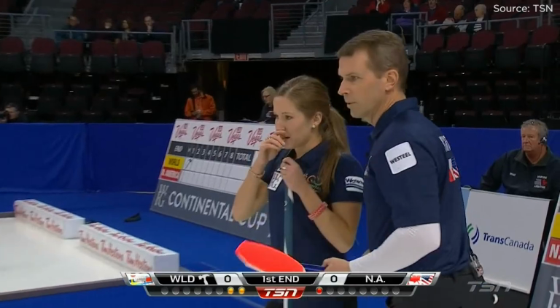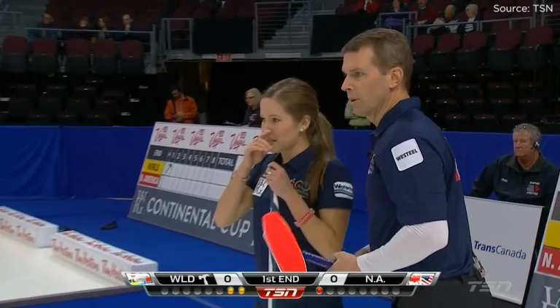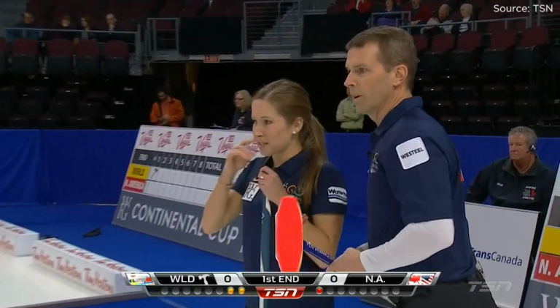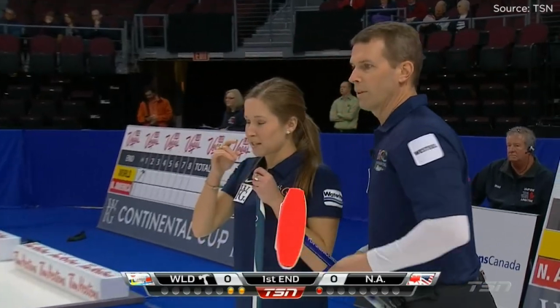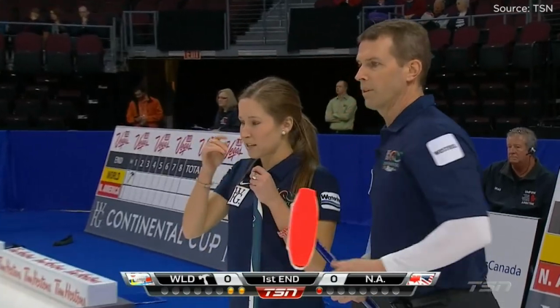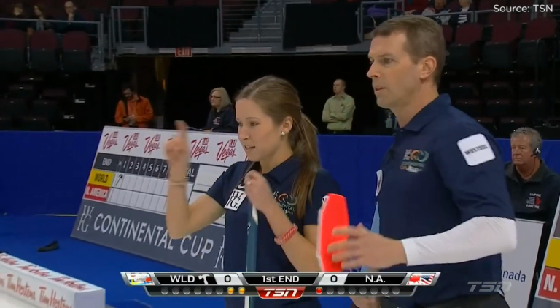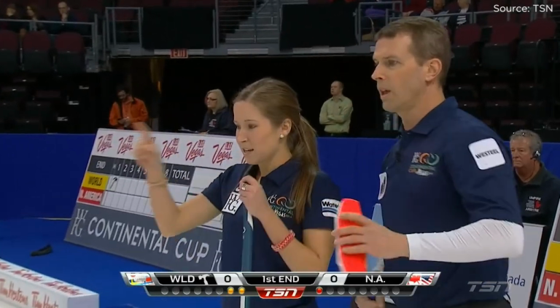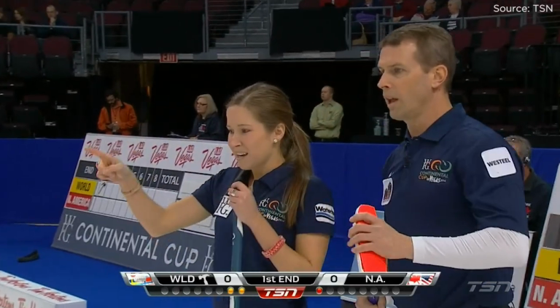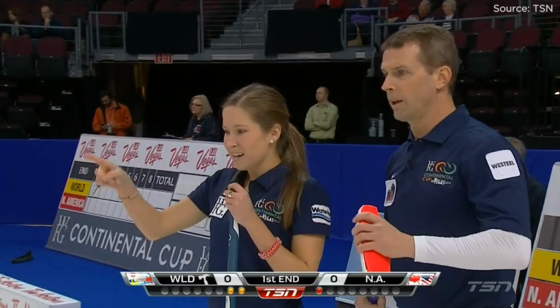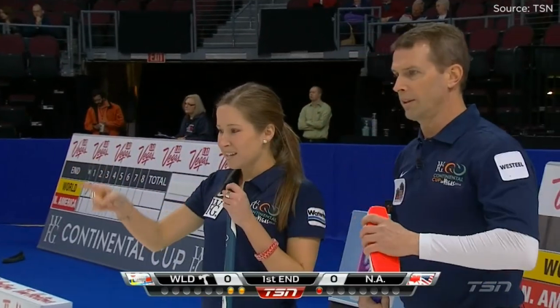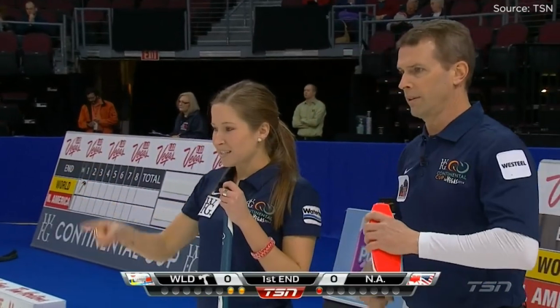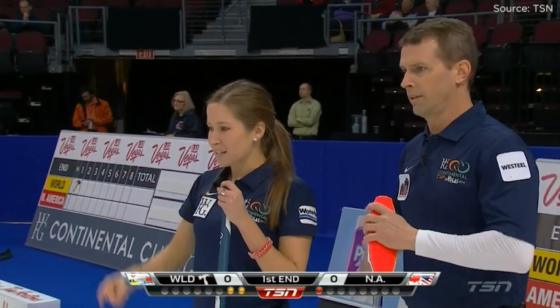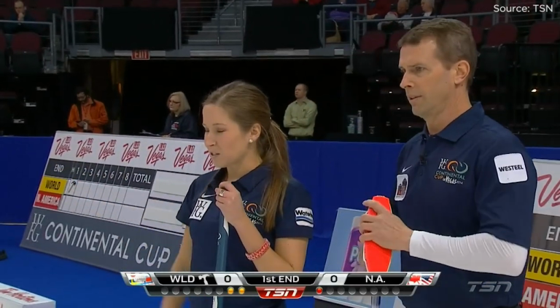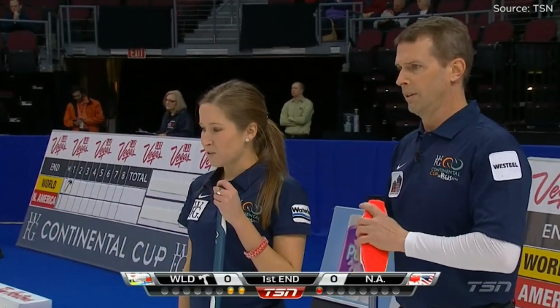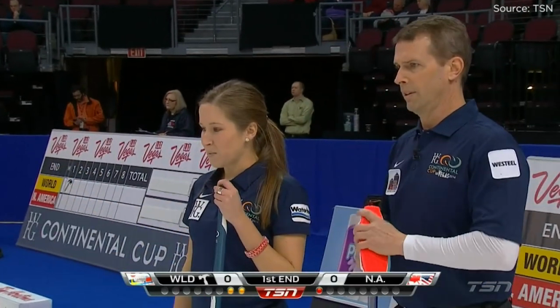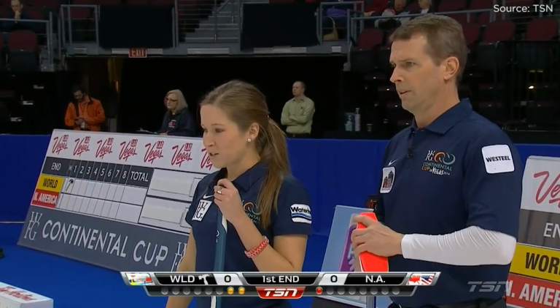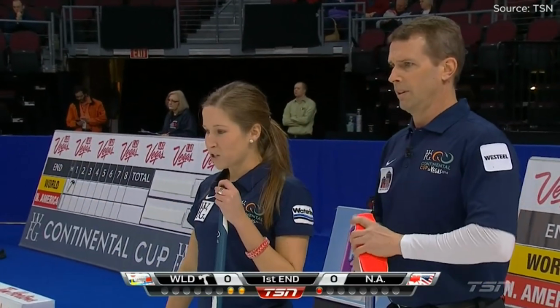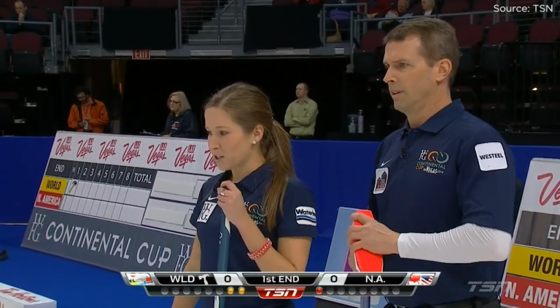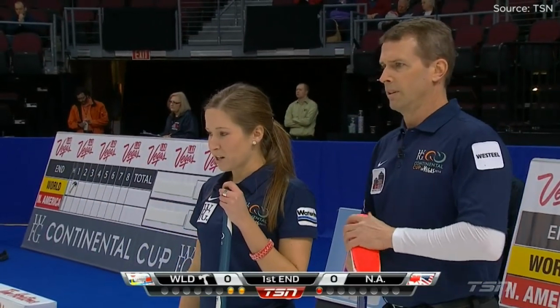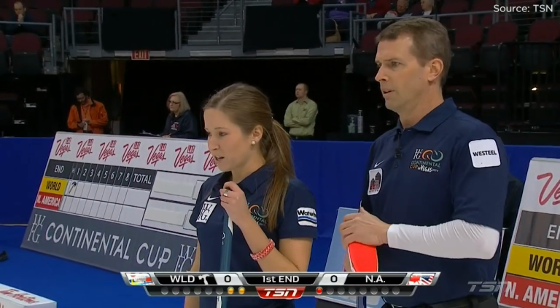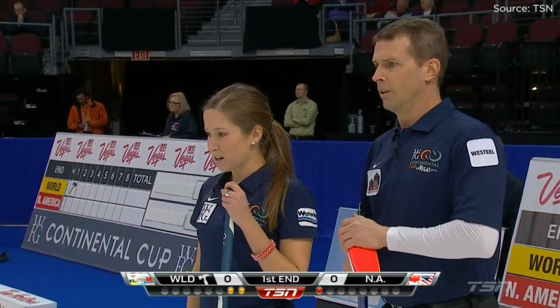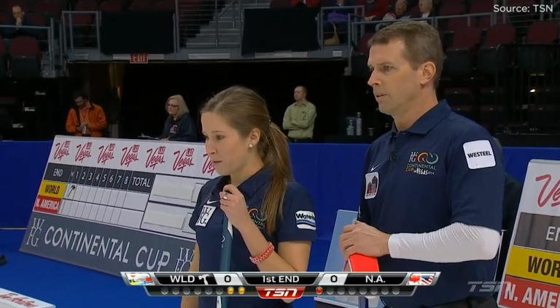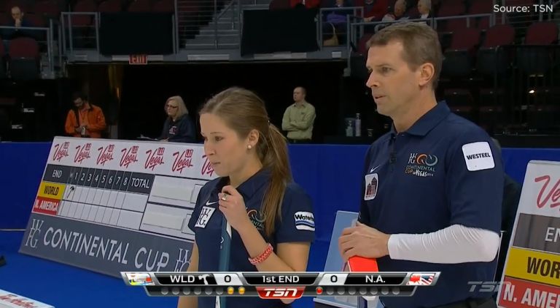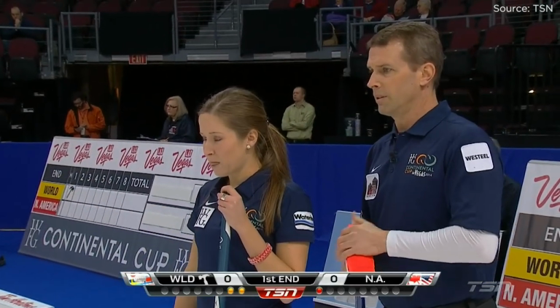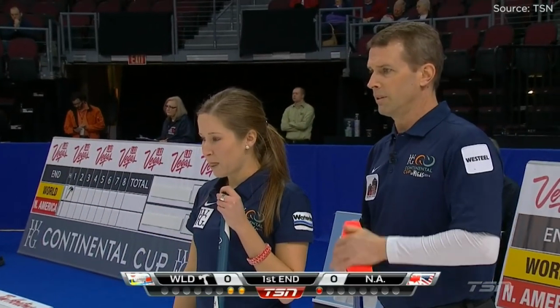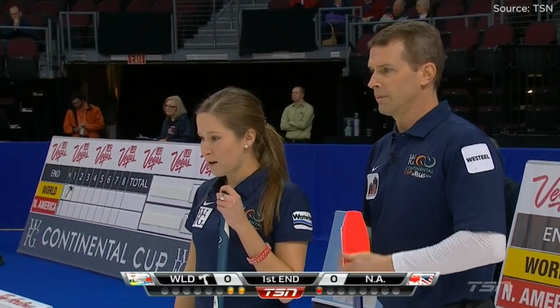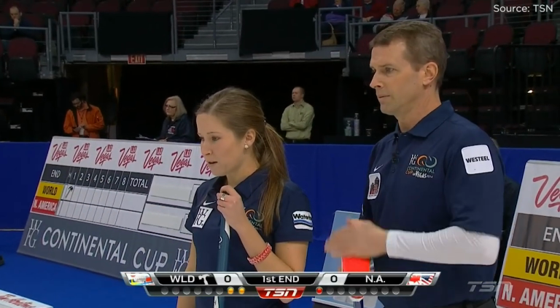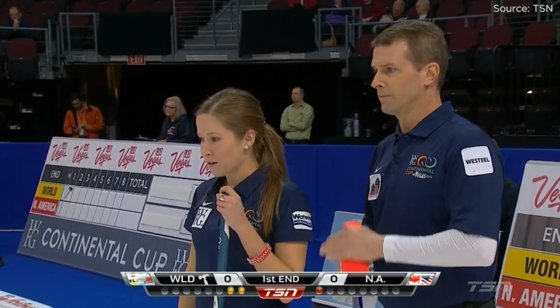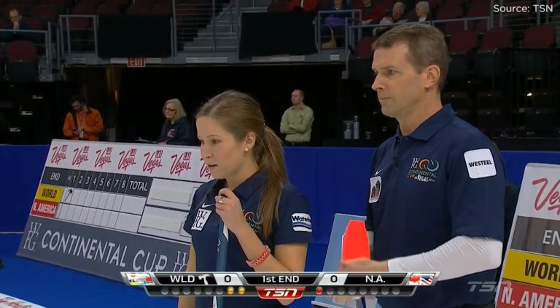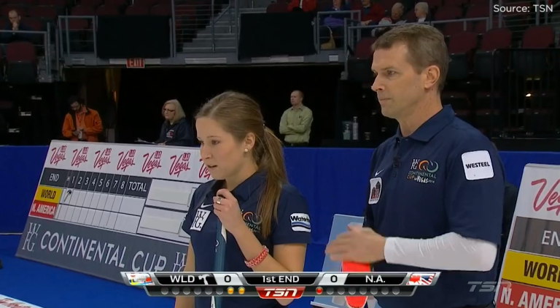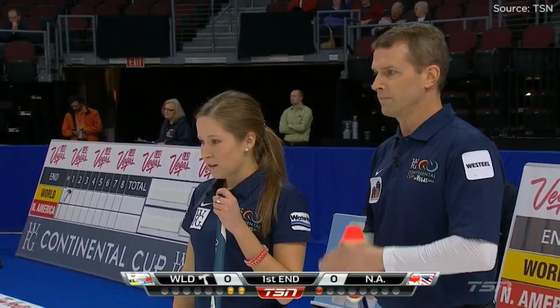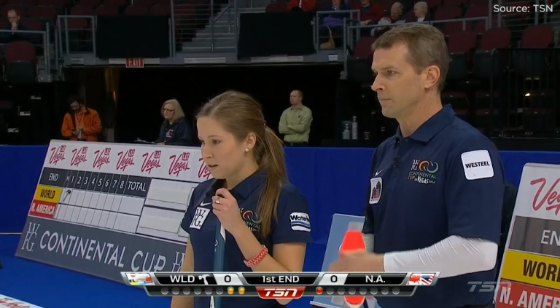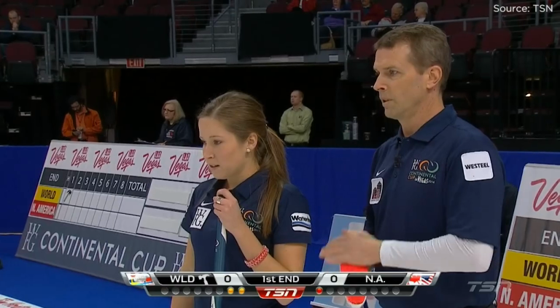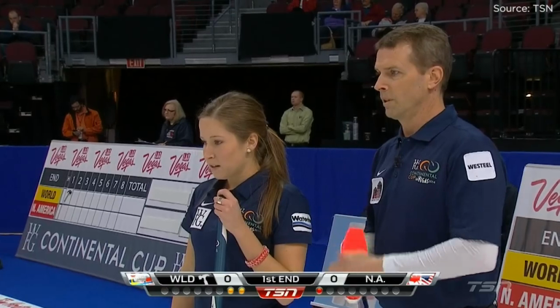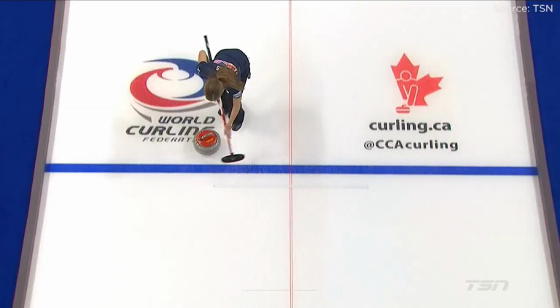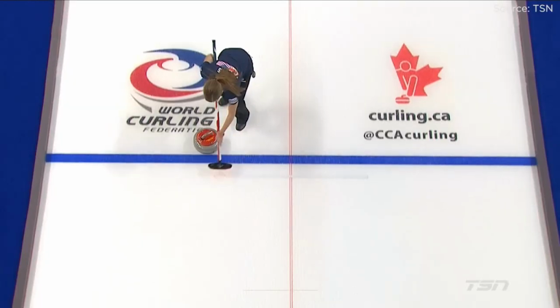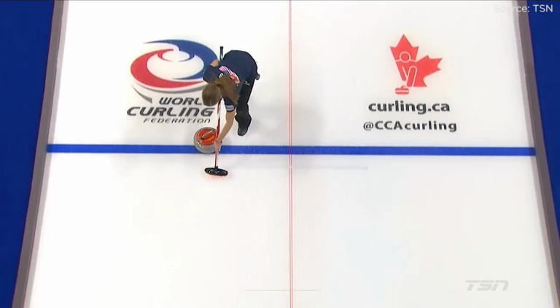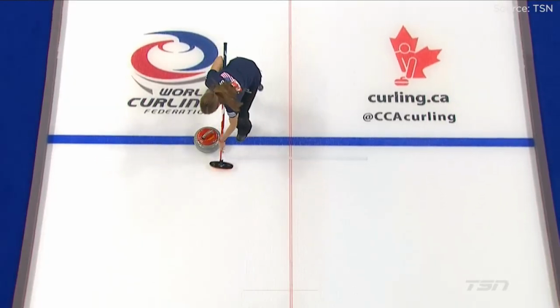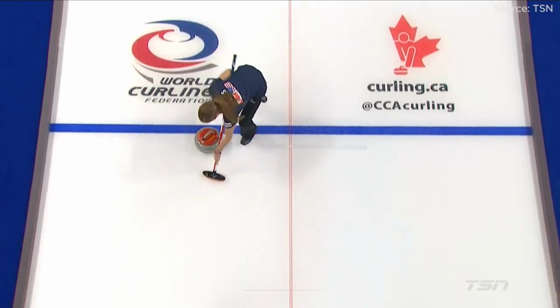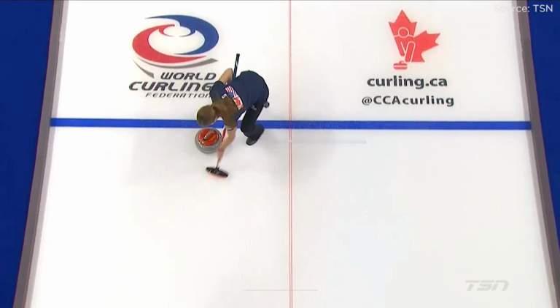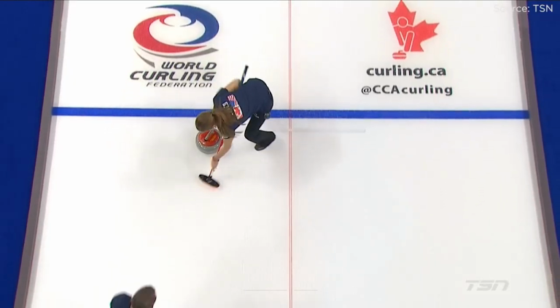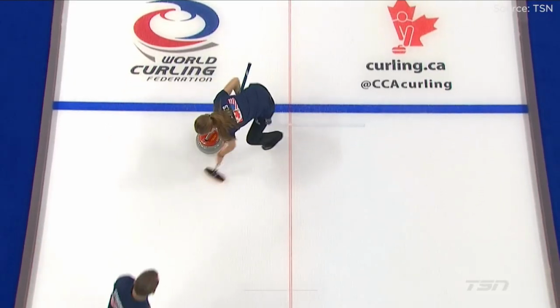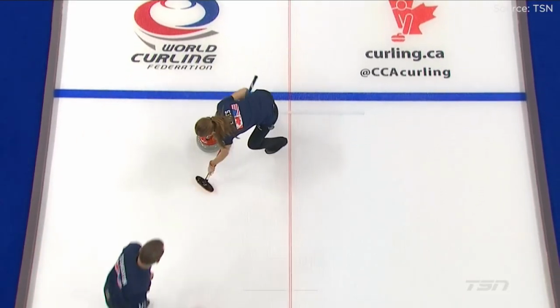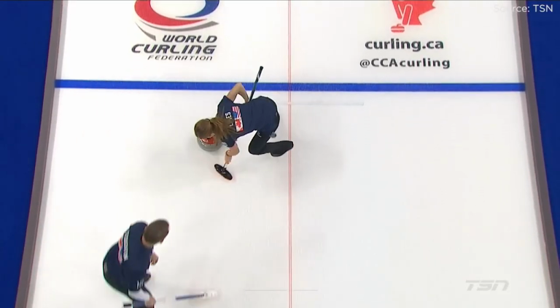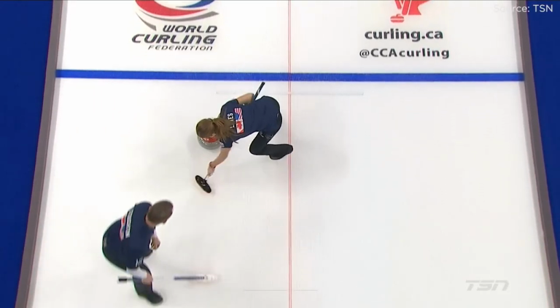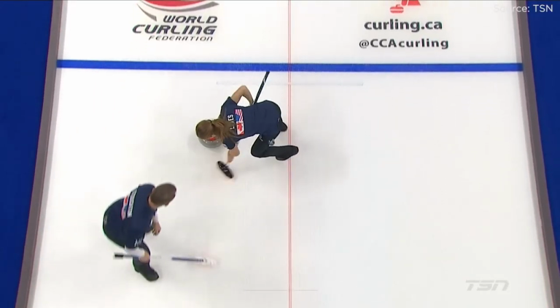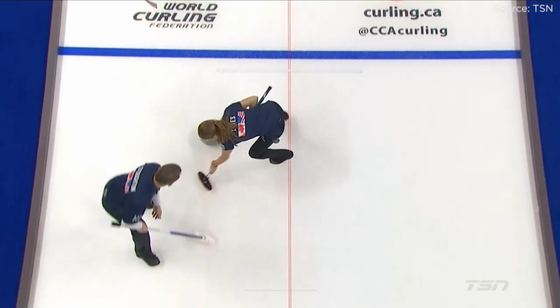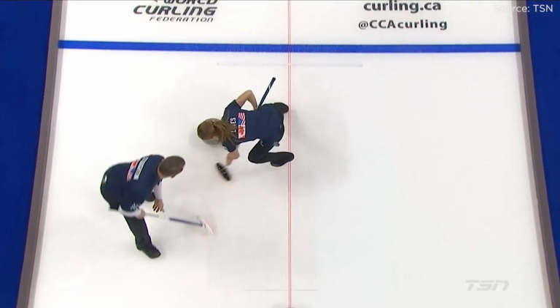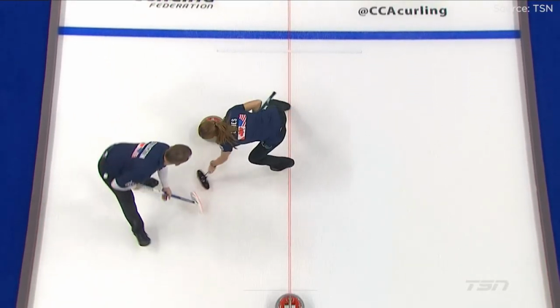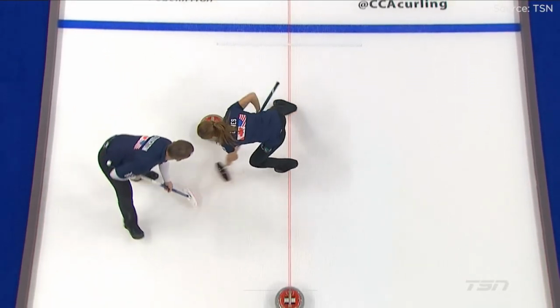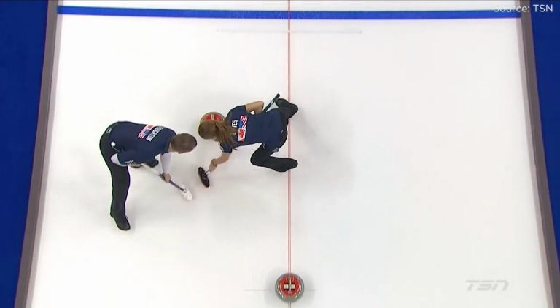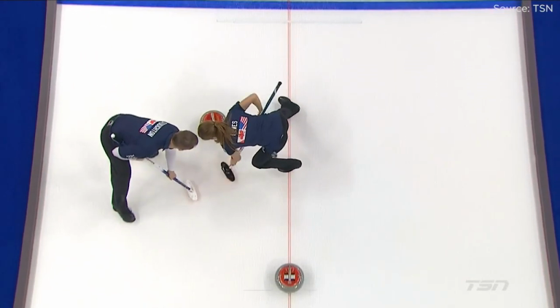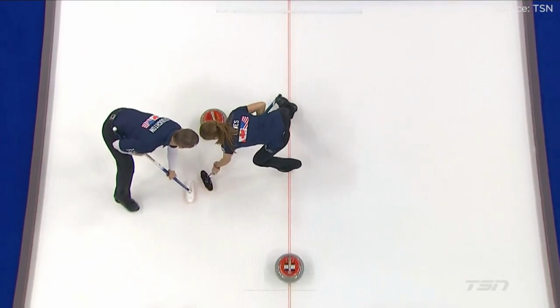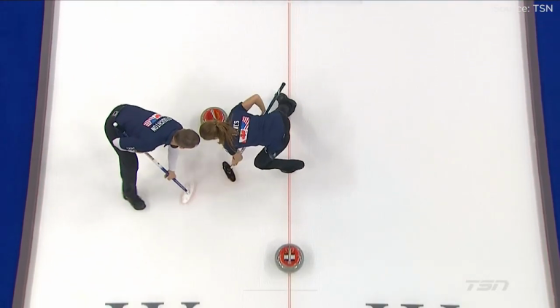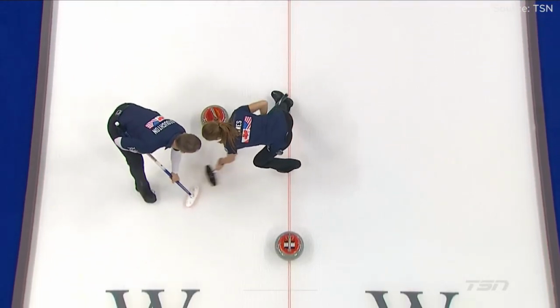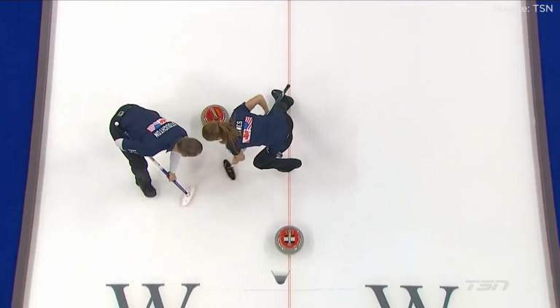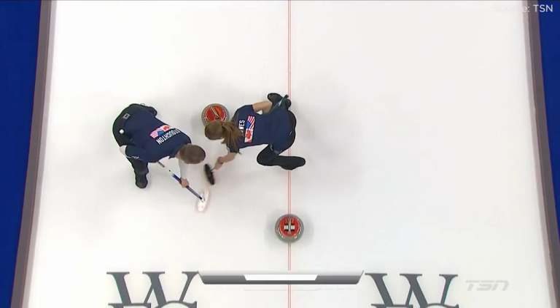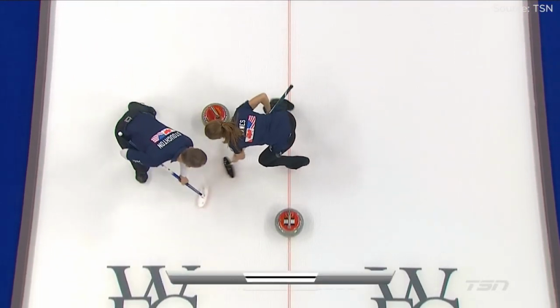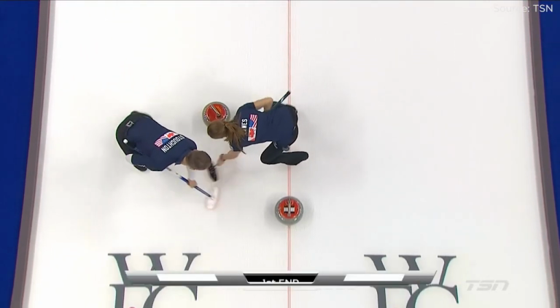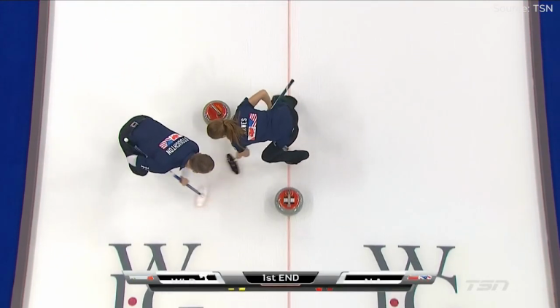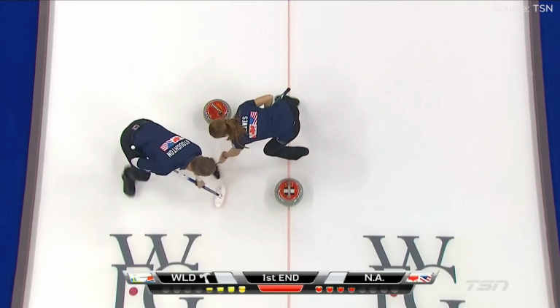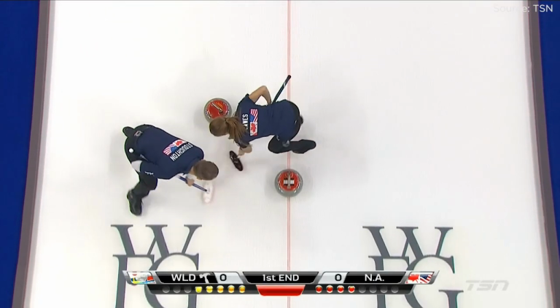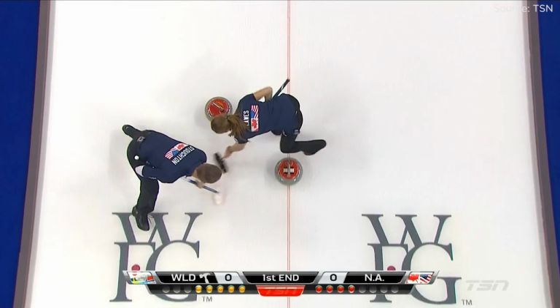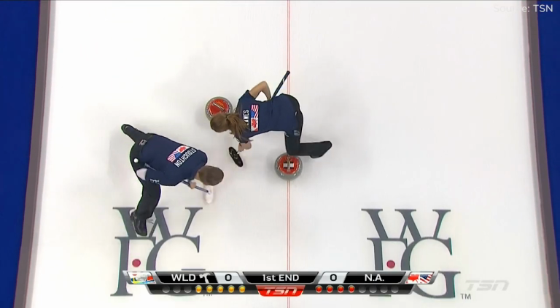First up, teams. Each team has one man and one woman. There are no substitutions, and both players can sweep.